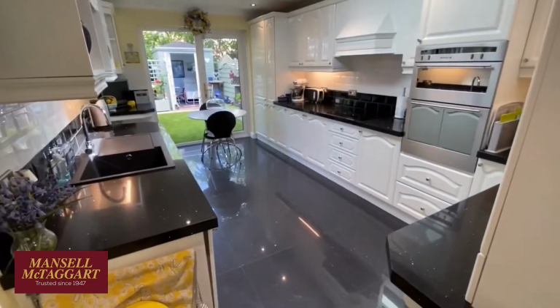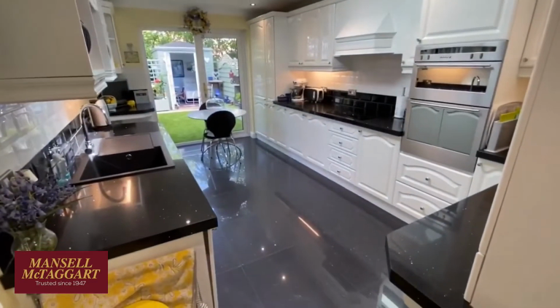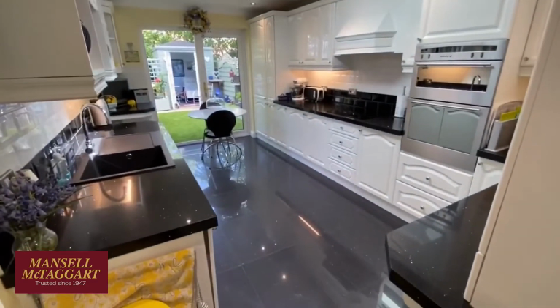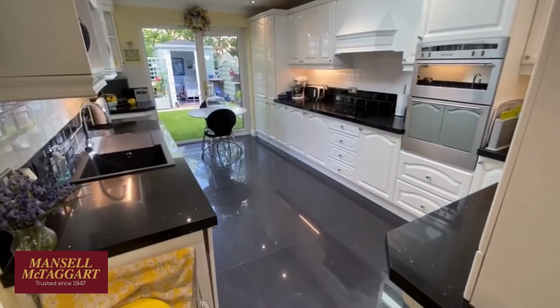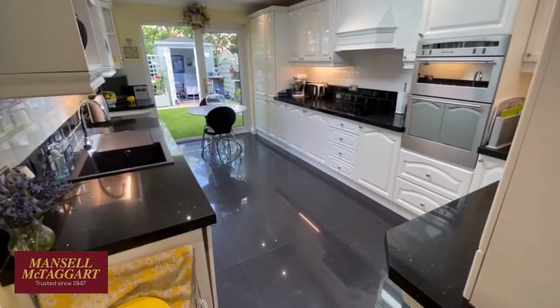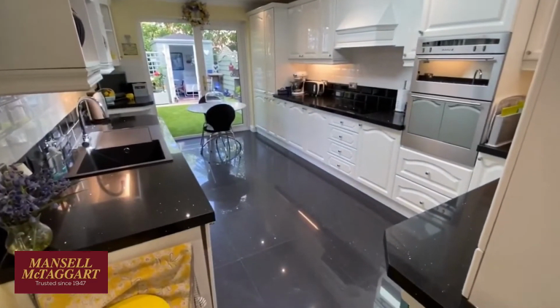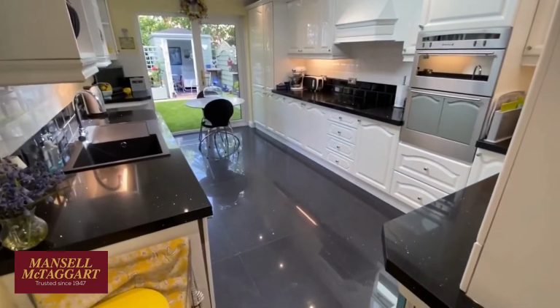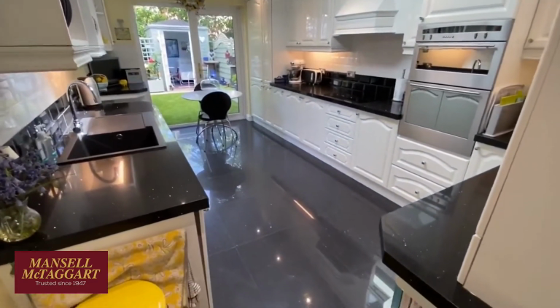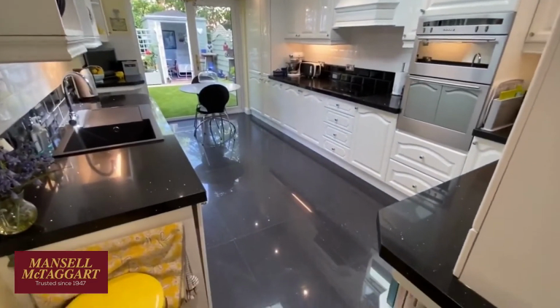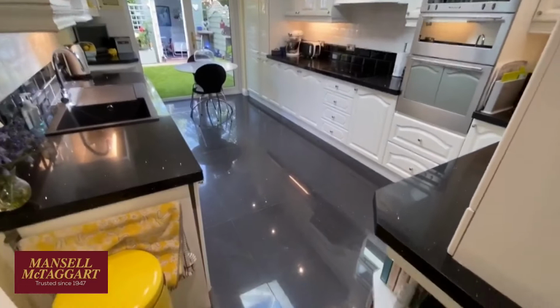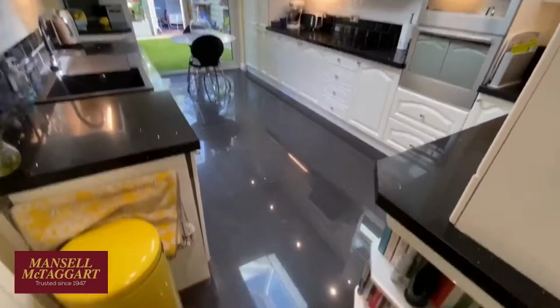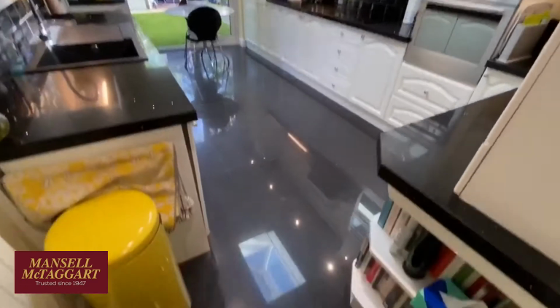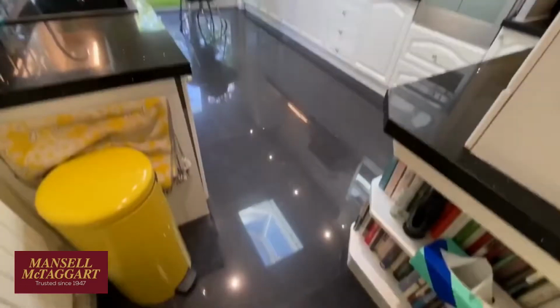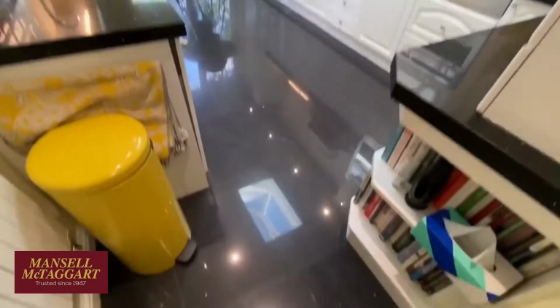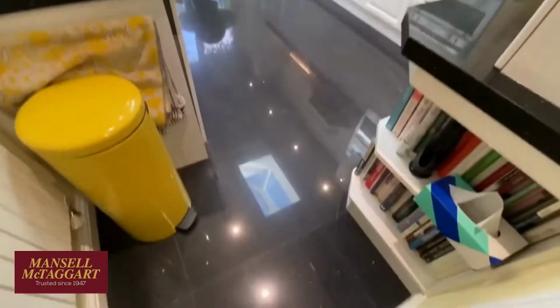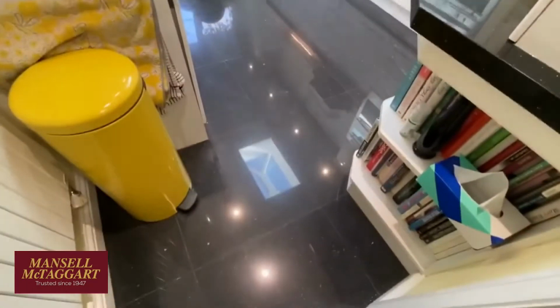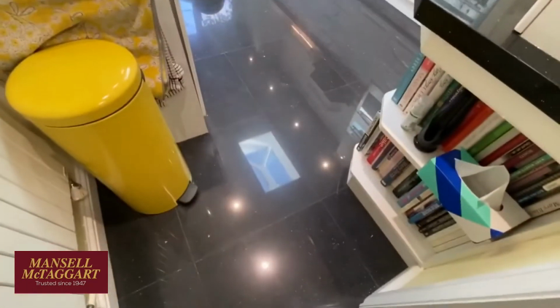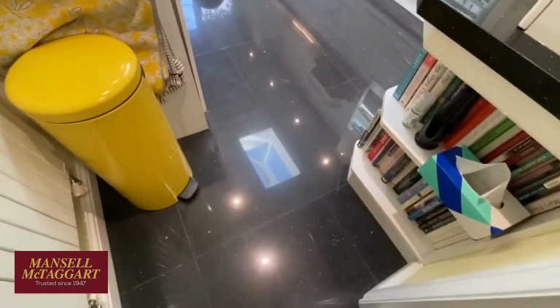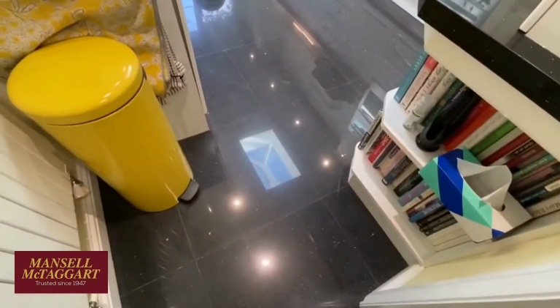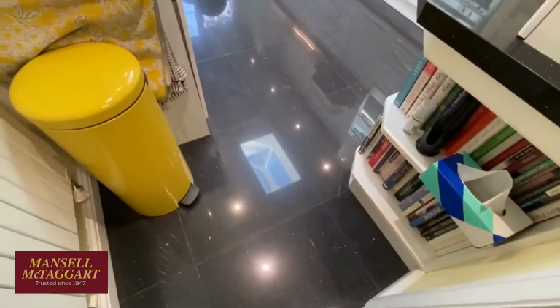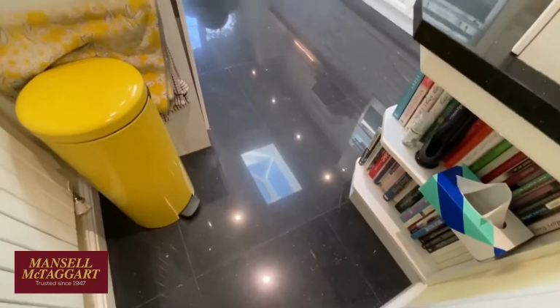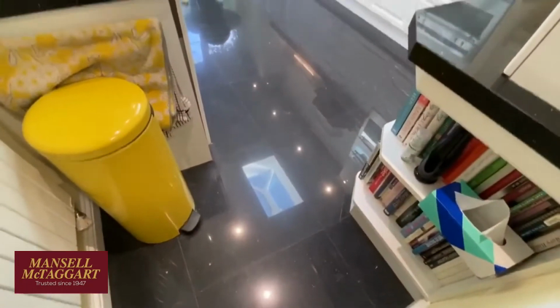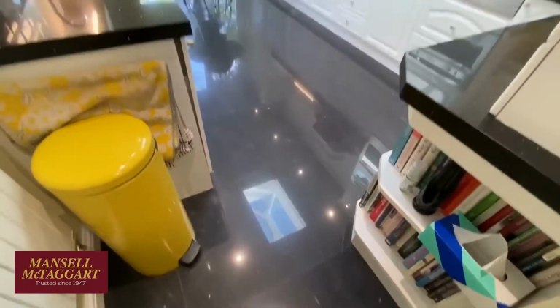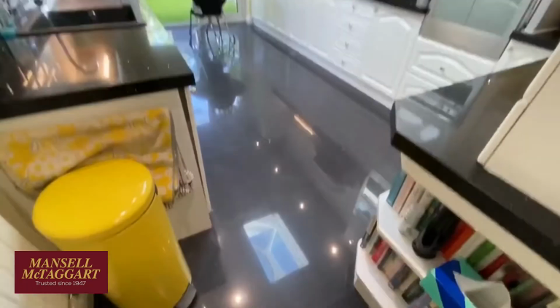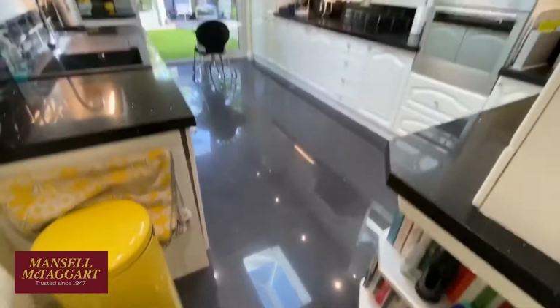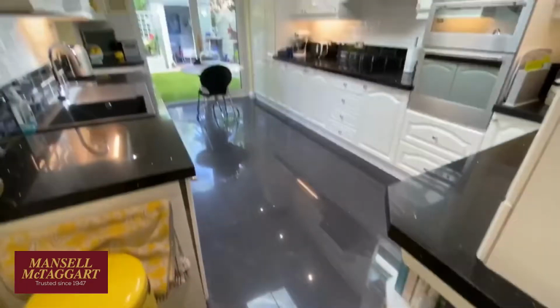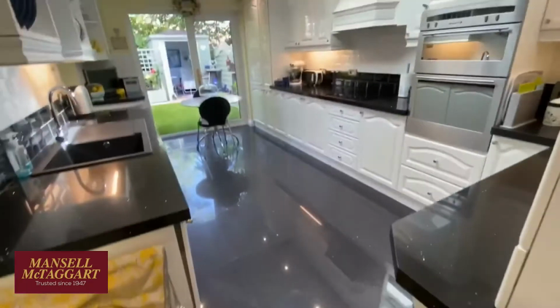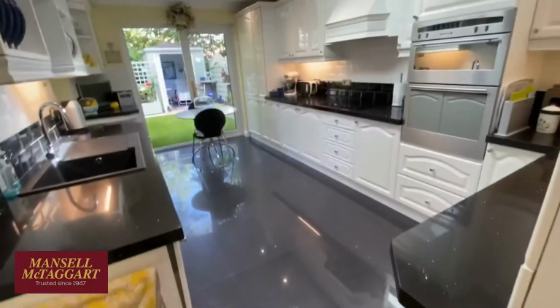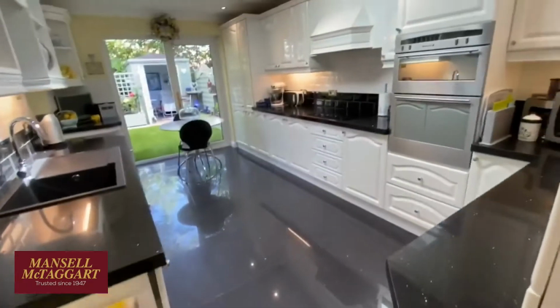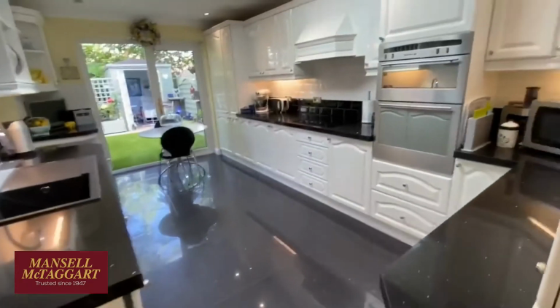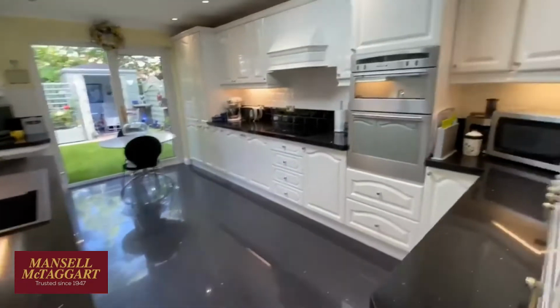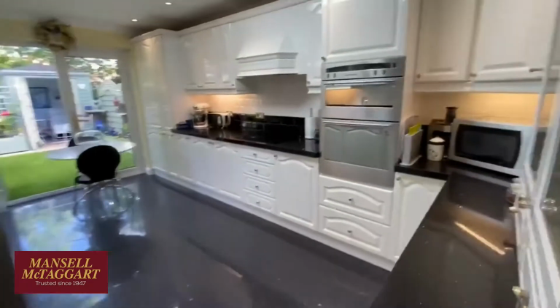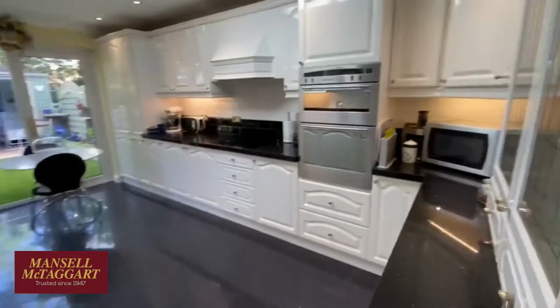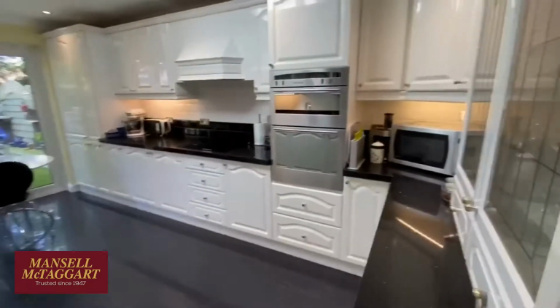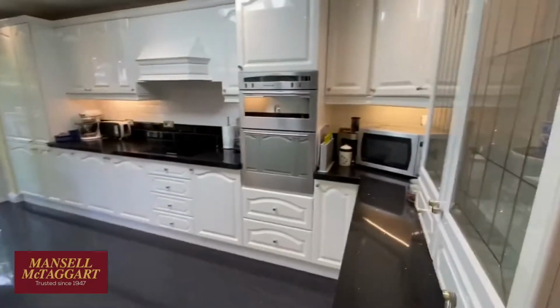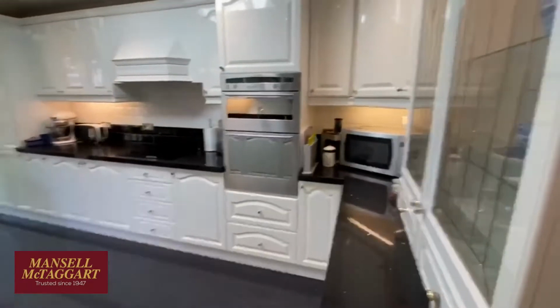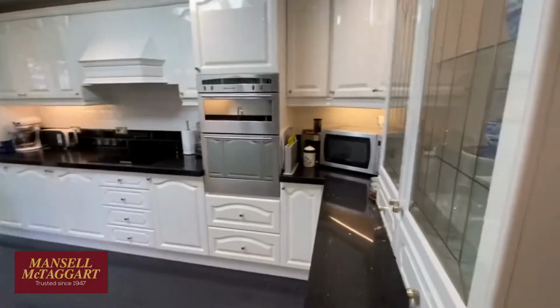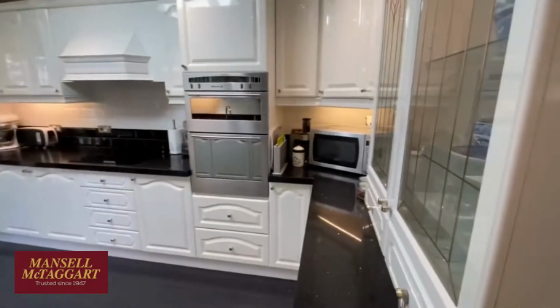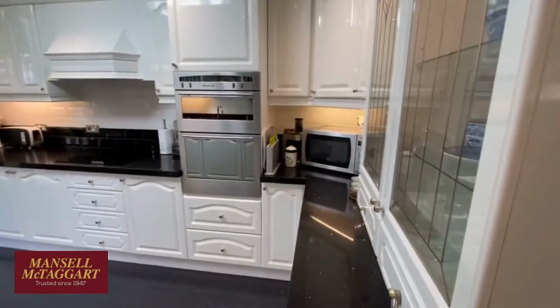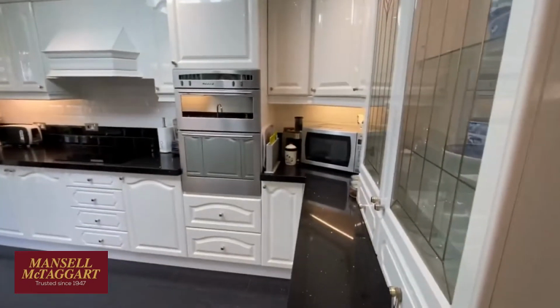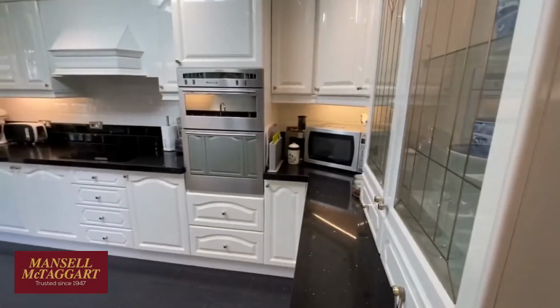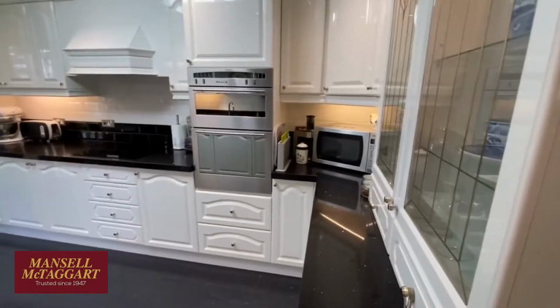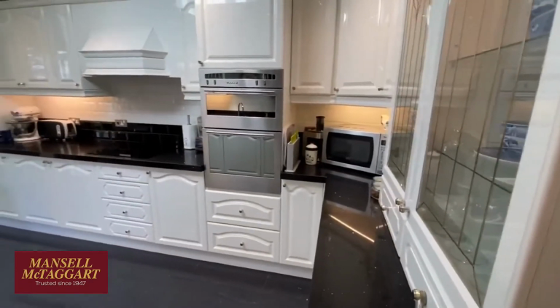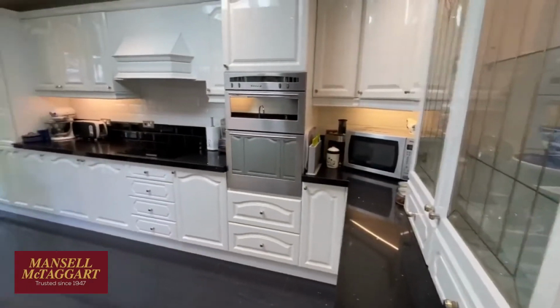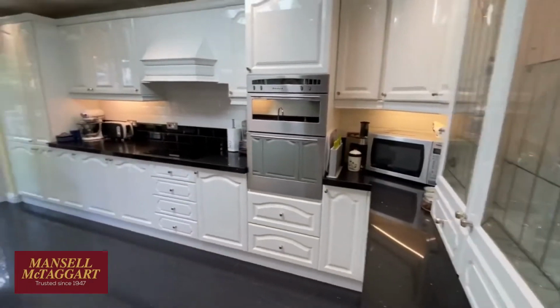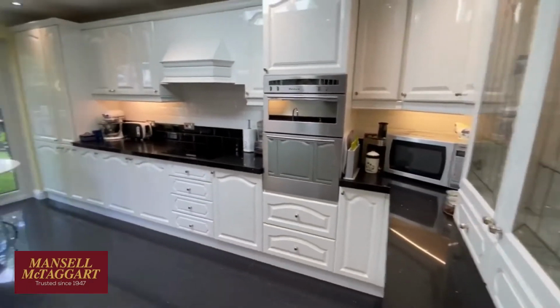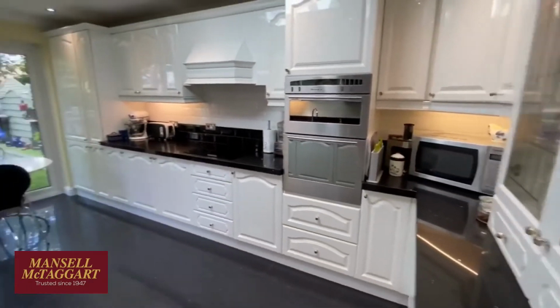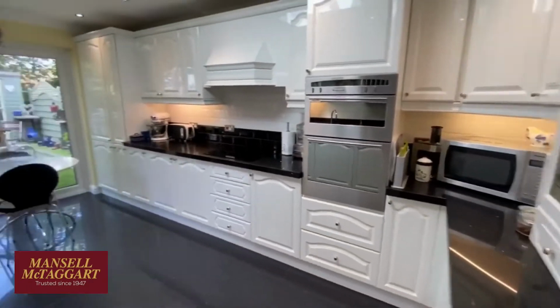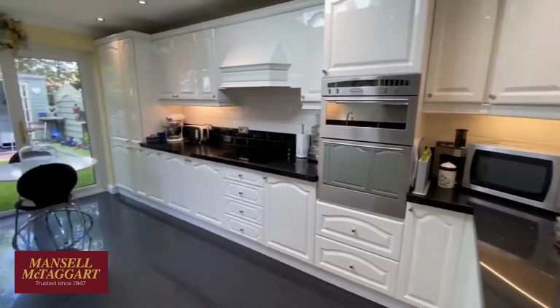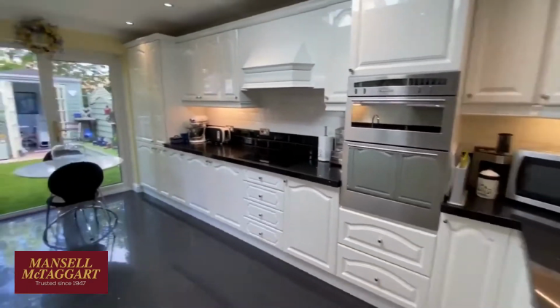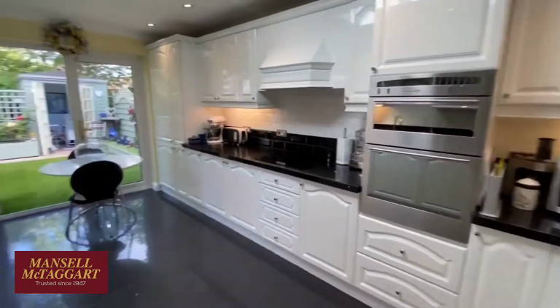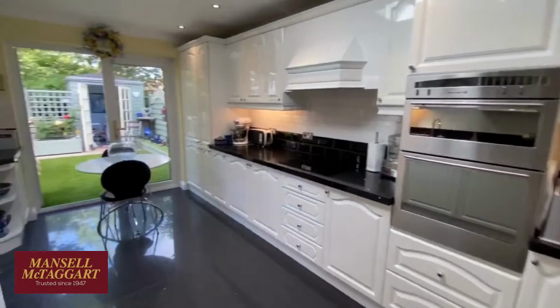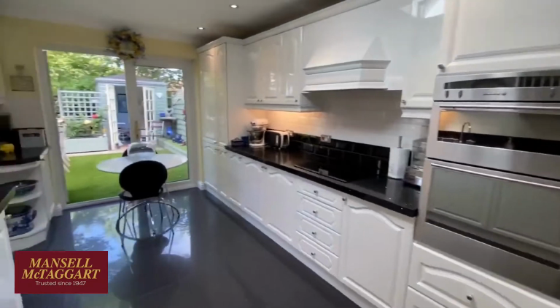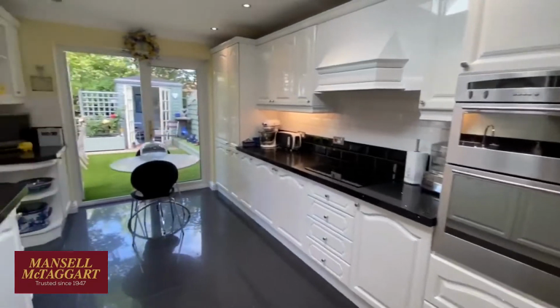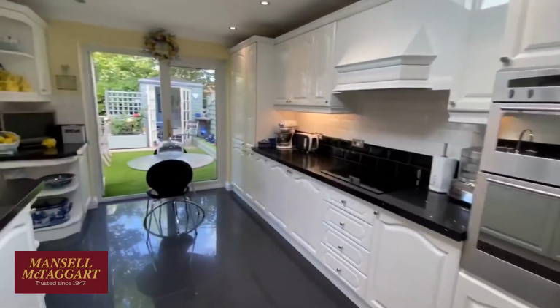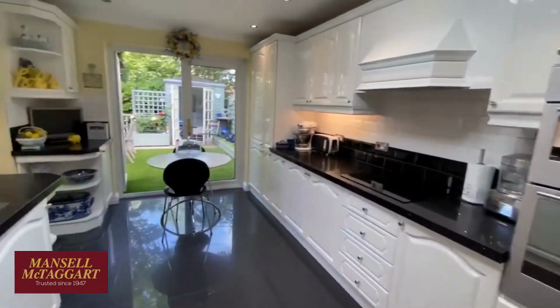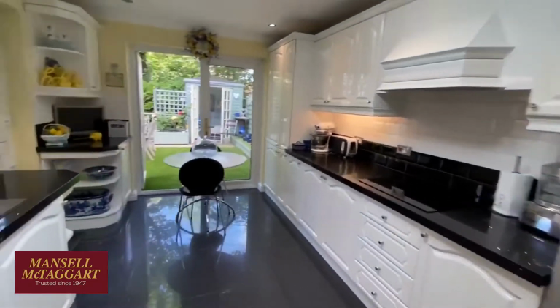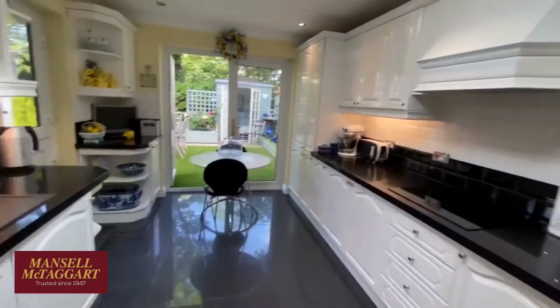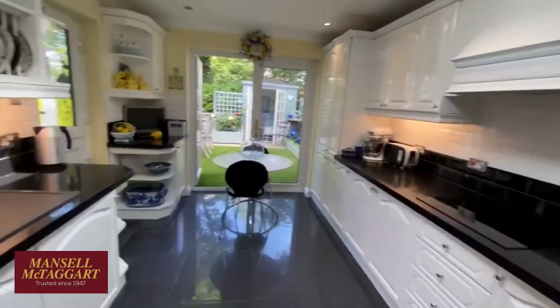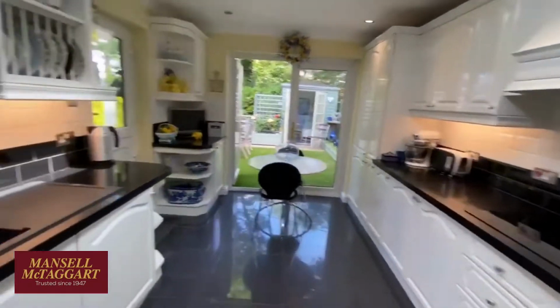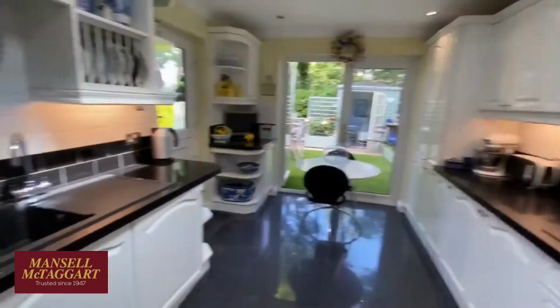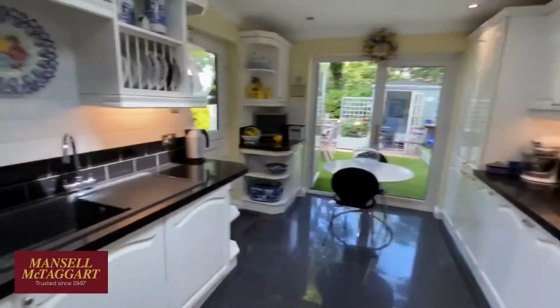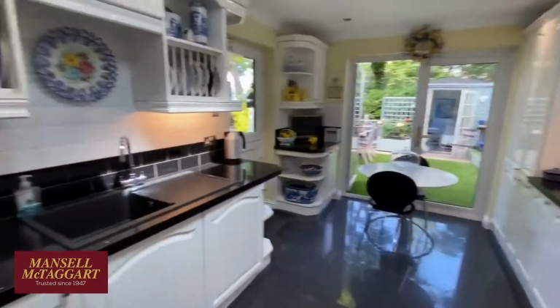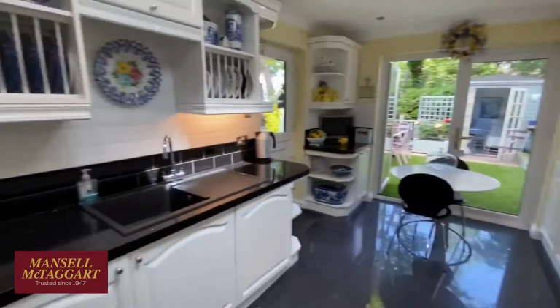And then the kitchen's at the back — again refitted a few years ago. Really nice tiled floors in here. And like the rest of the house, it's absolutely spotless.